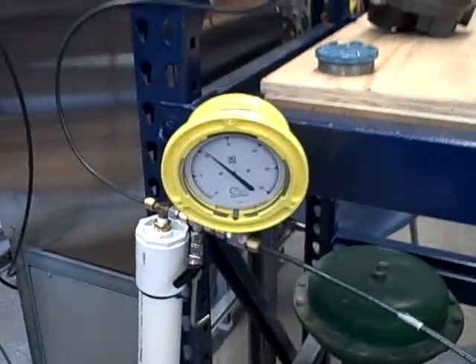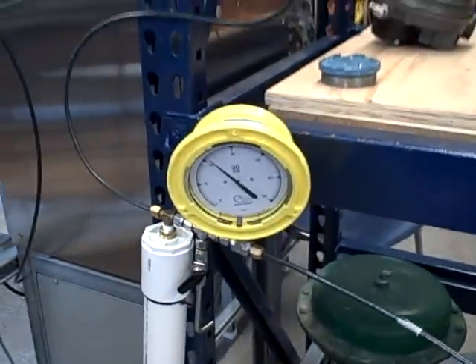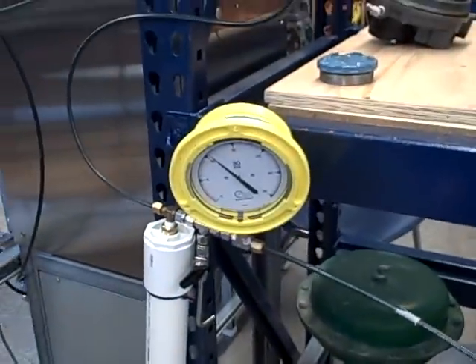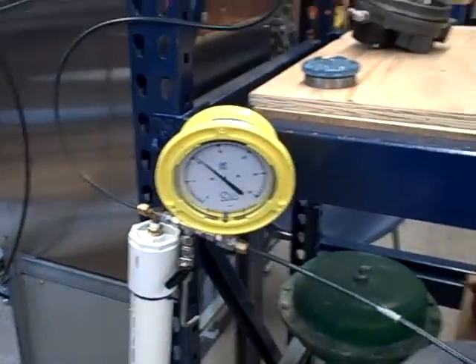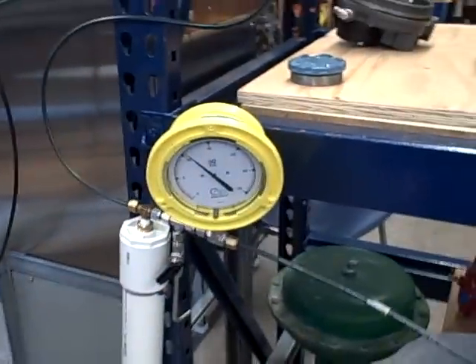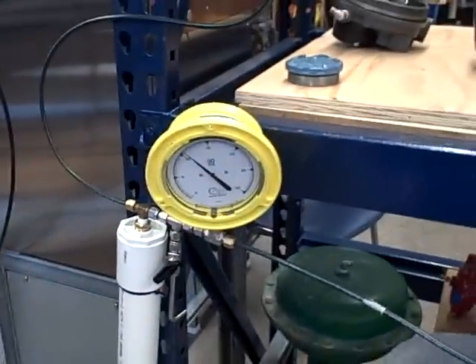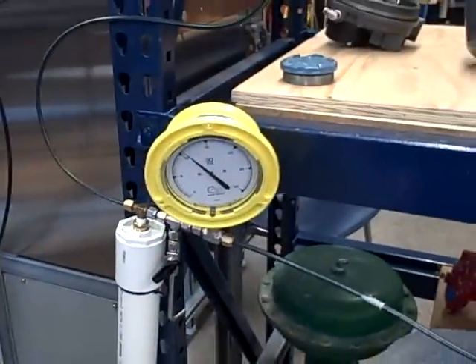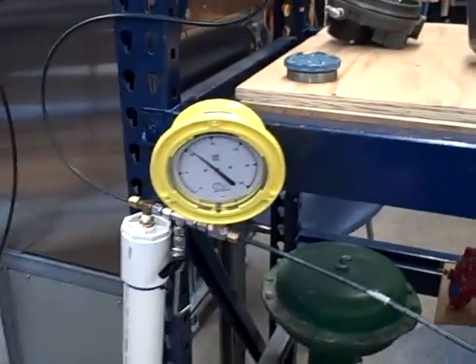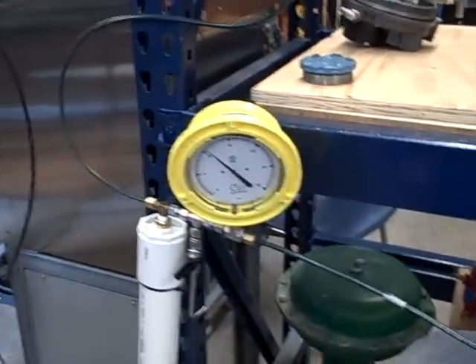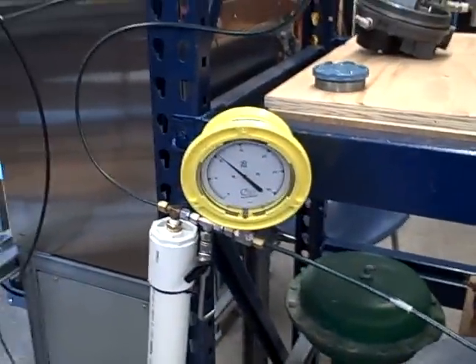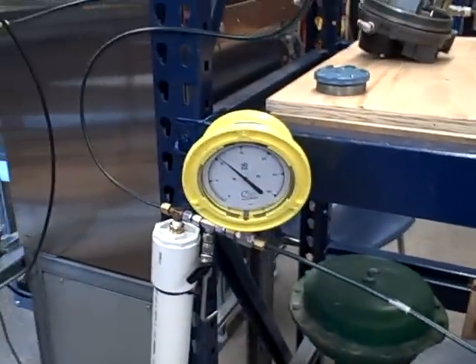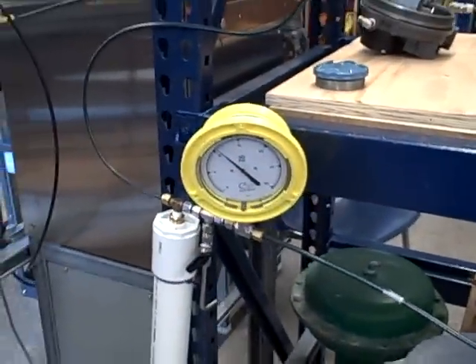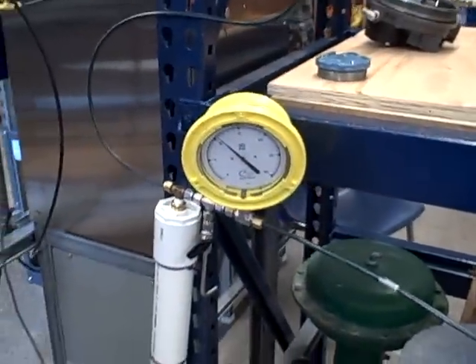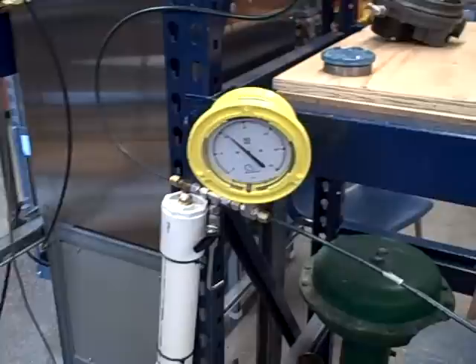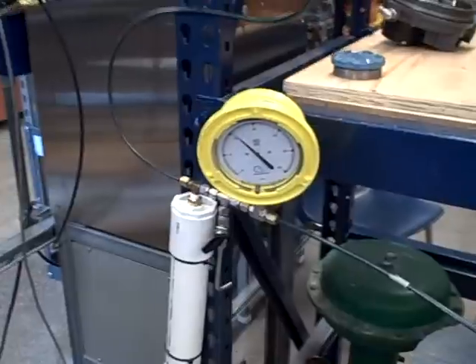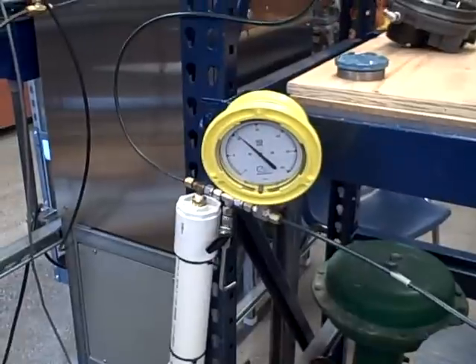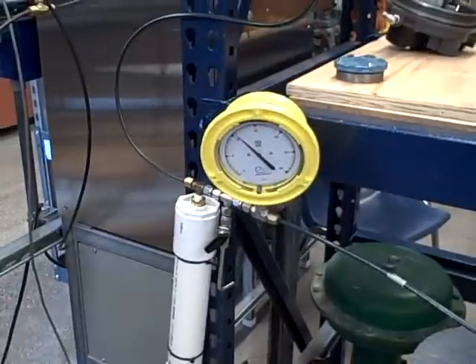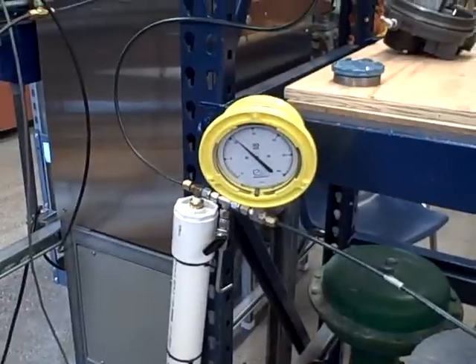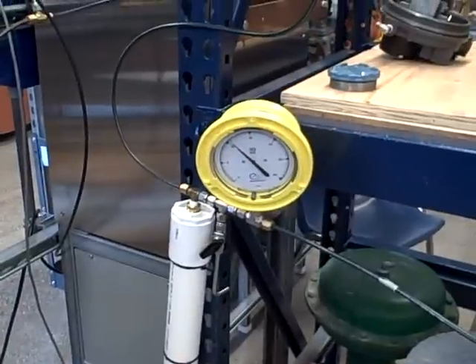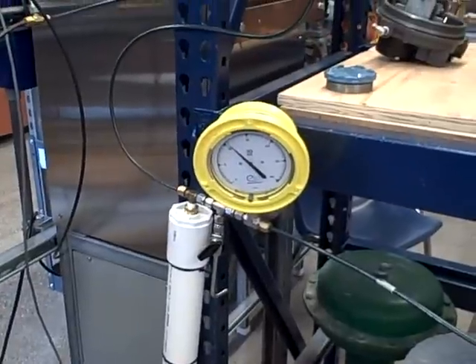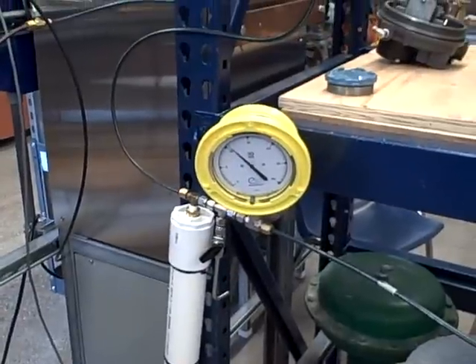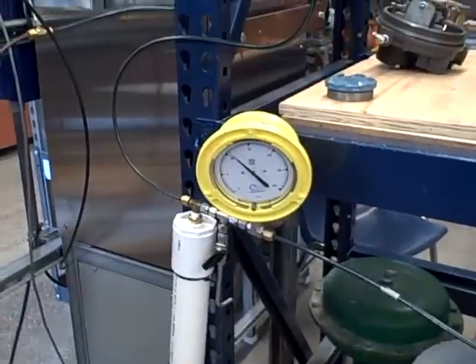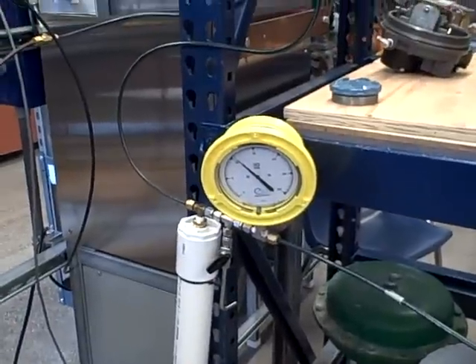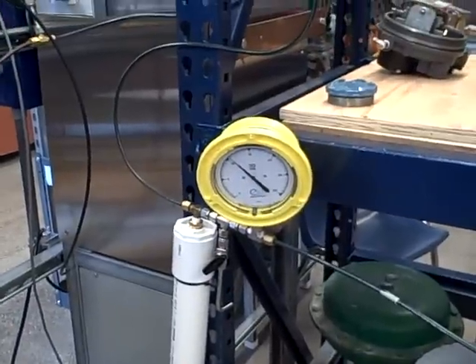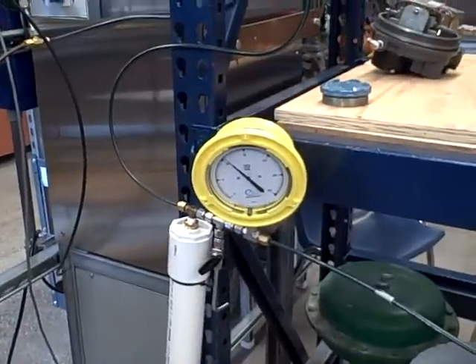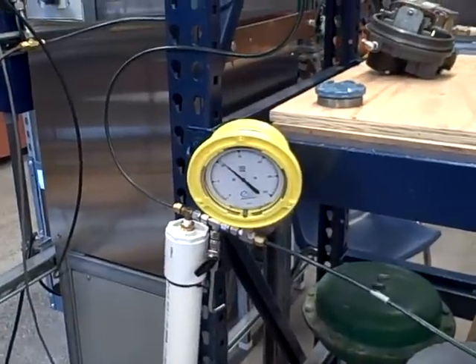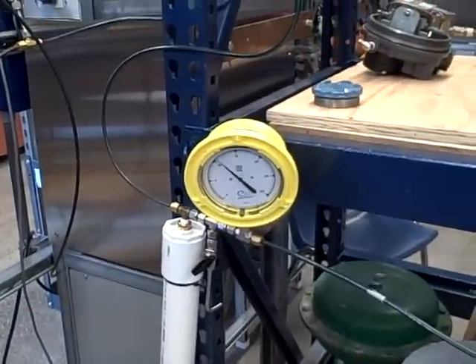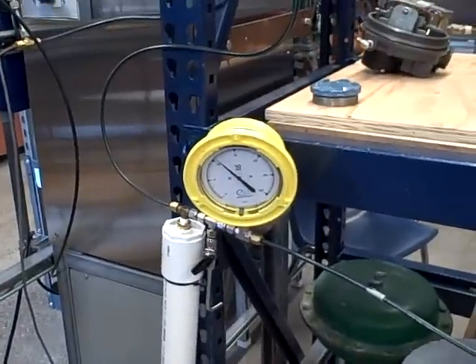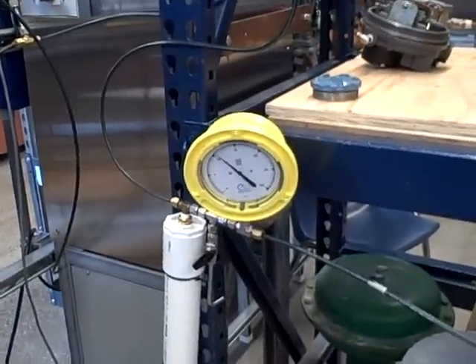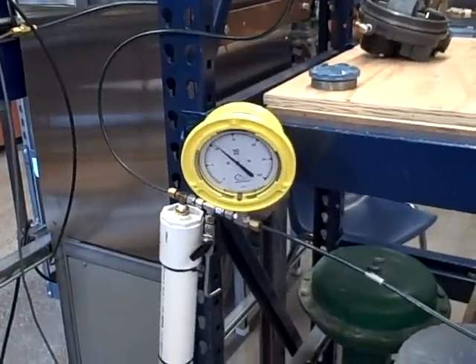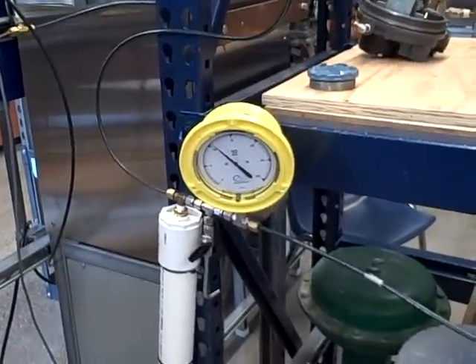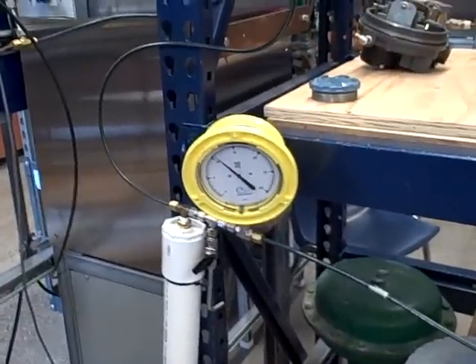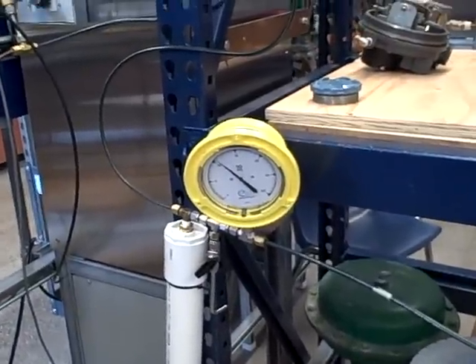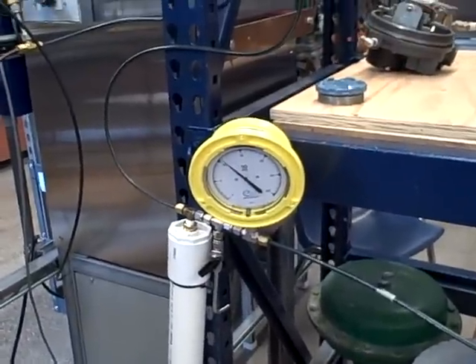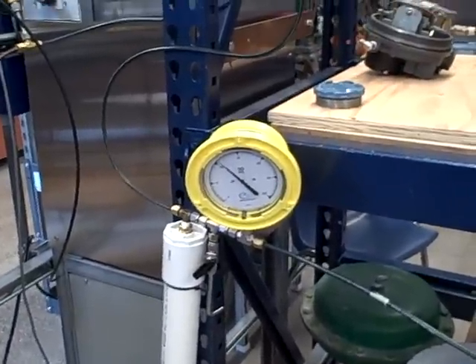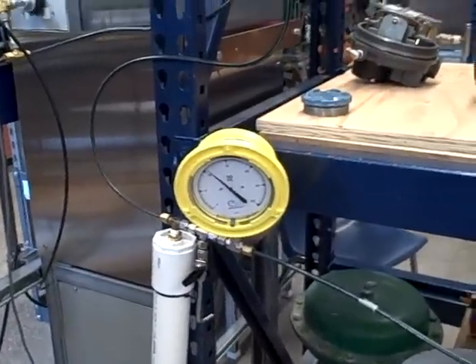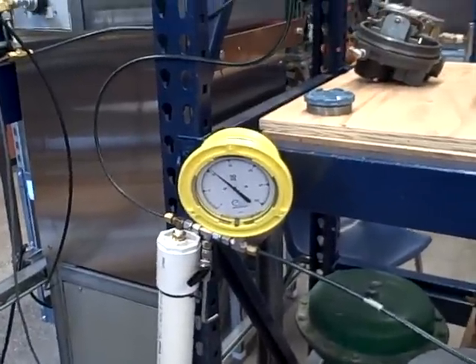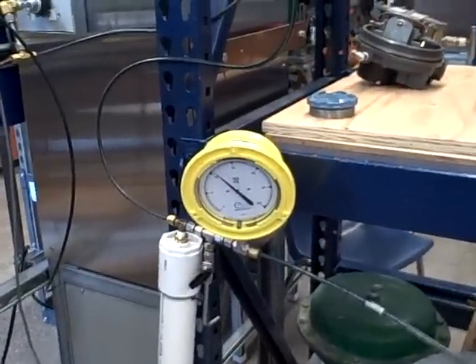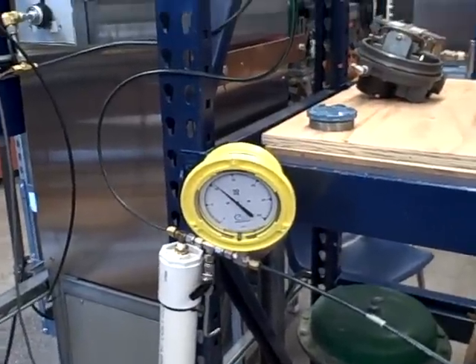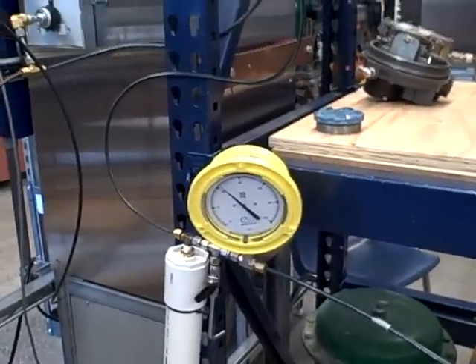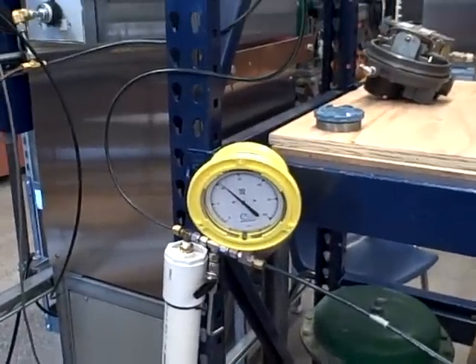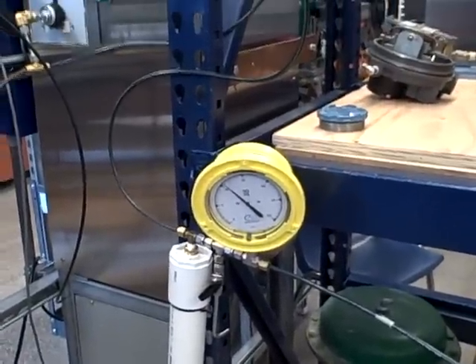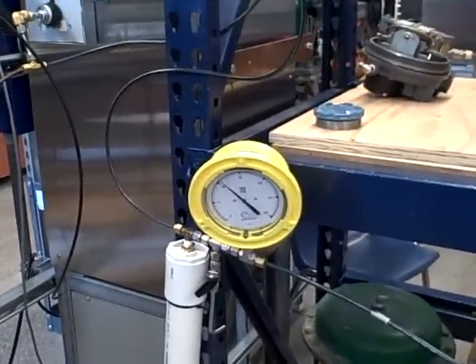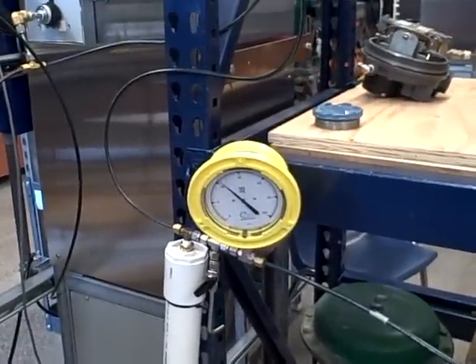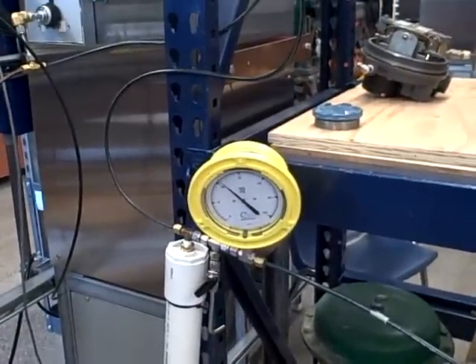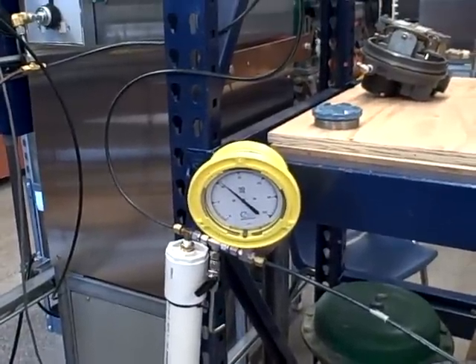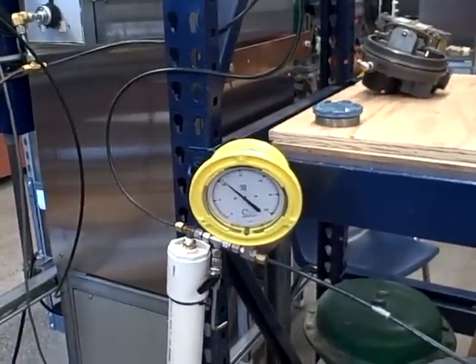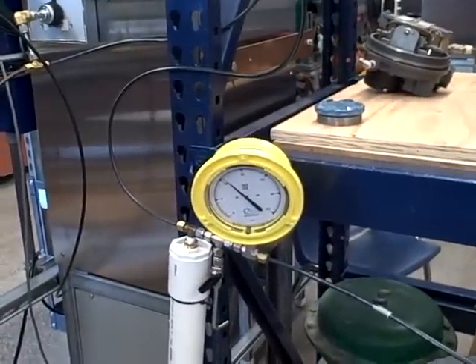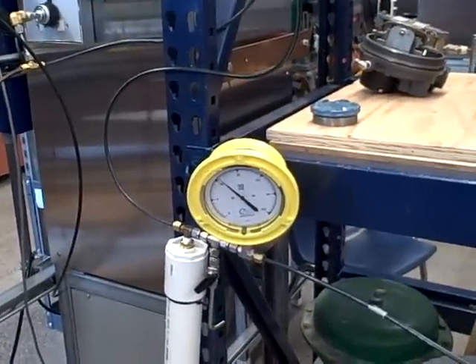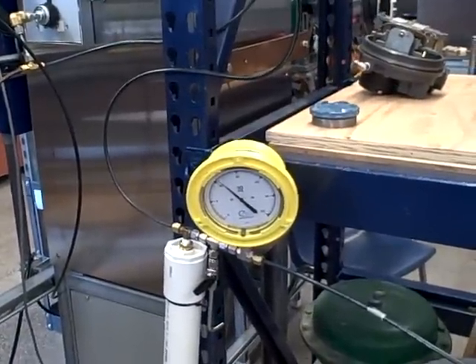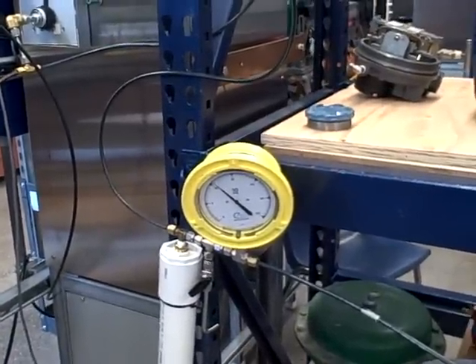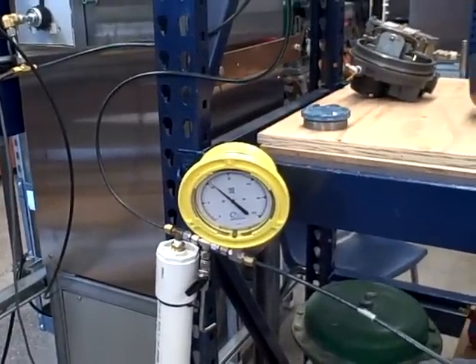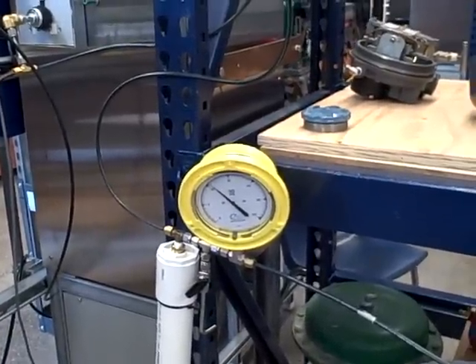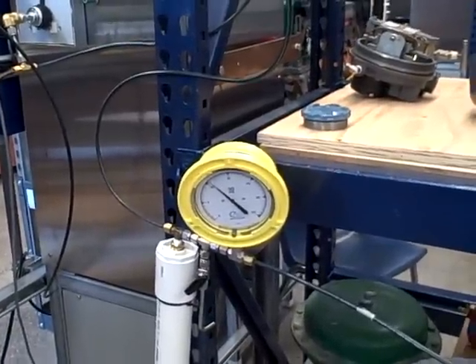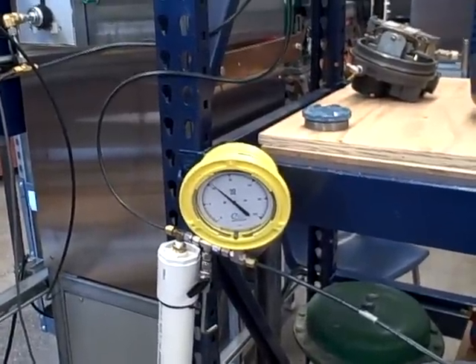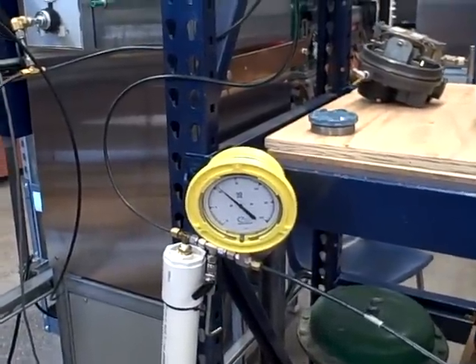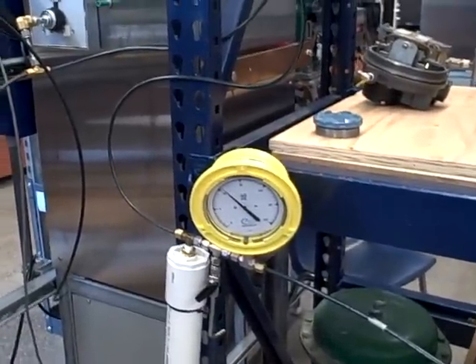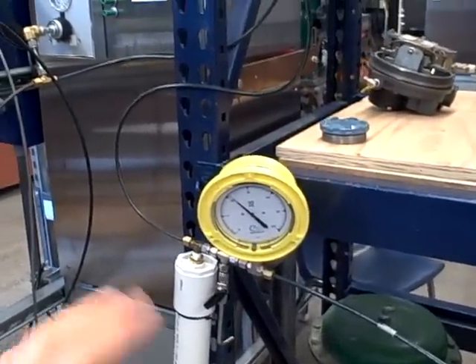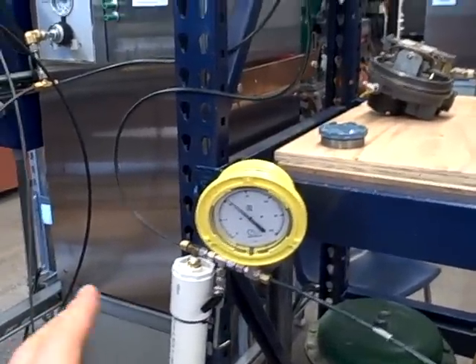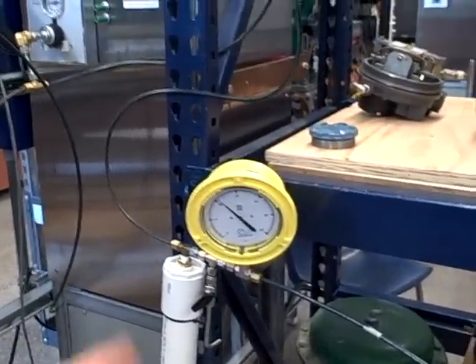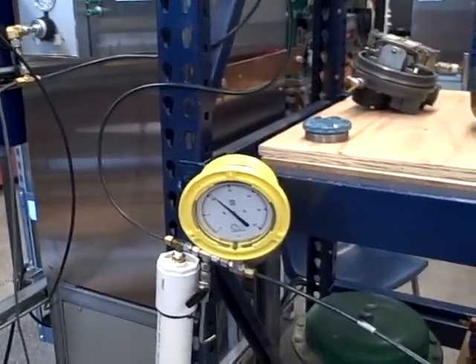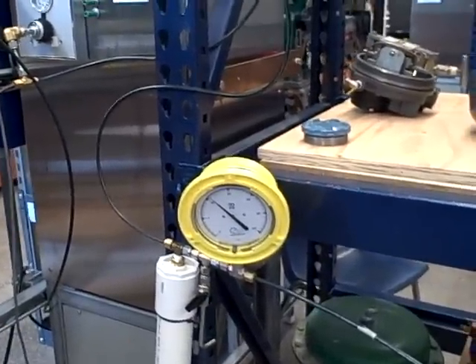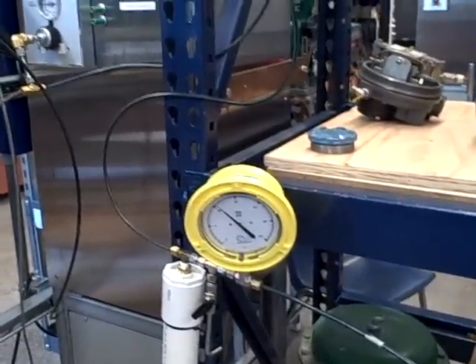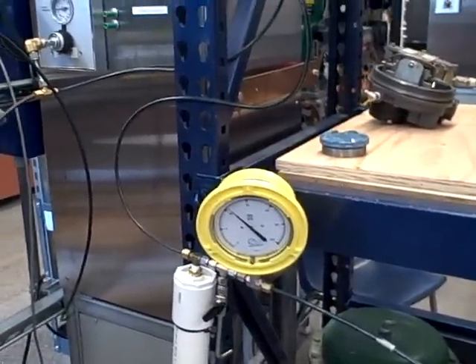It's a very neat illustration of feedforward control and how it can help stabilize a feedback process when it has to contend with a bunch of loads.